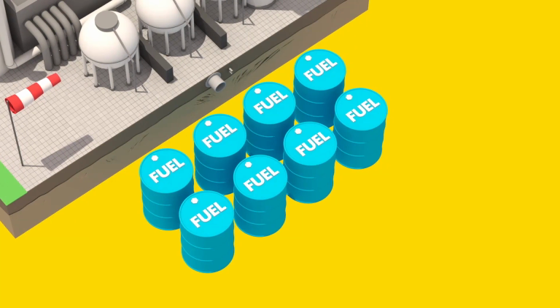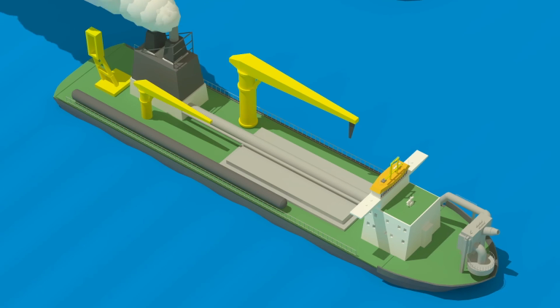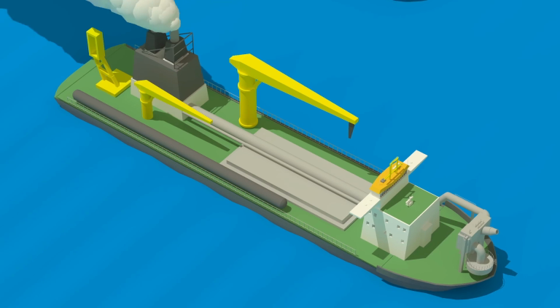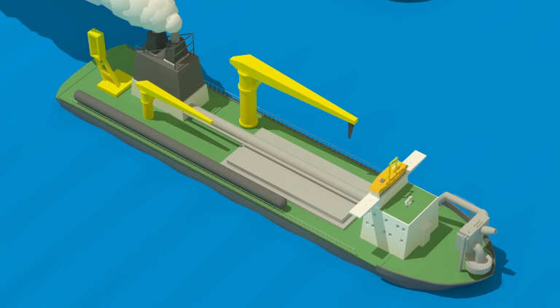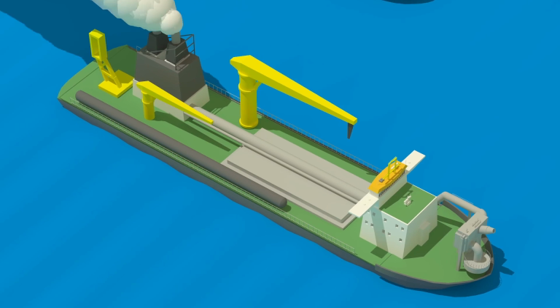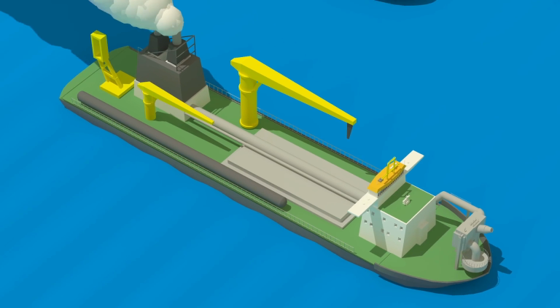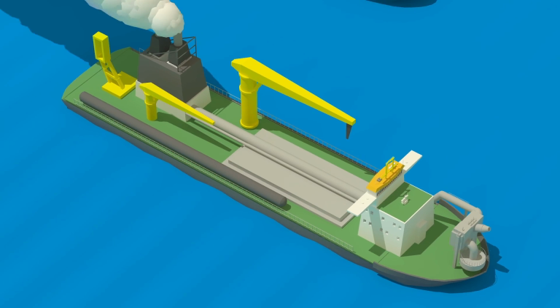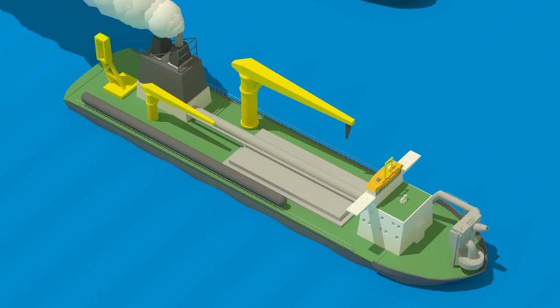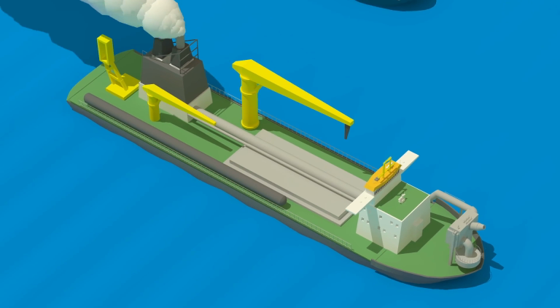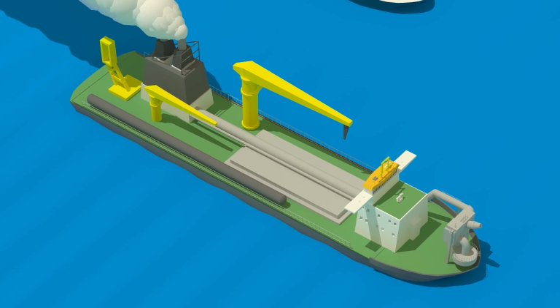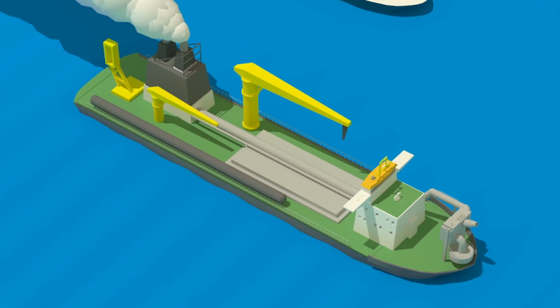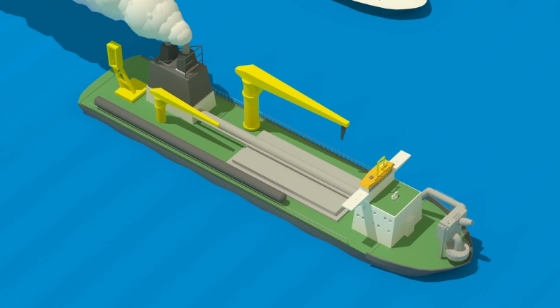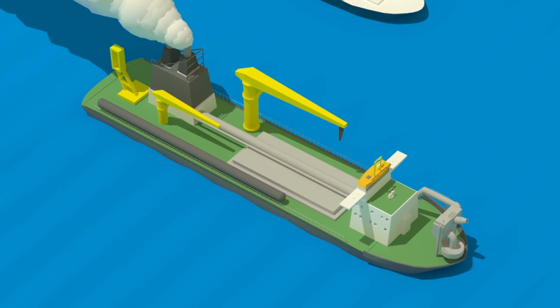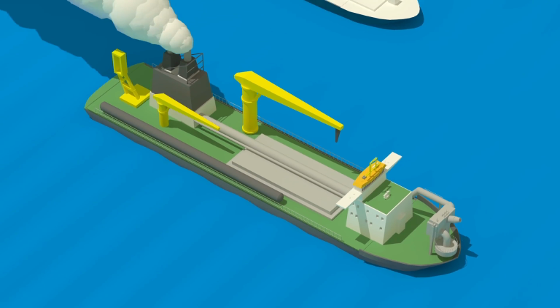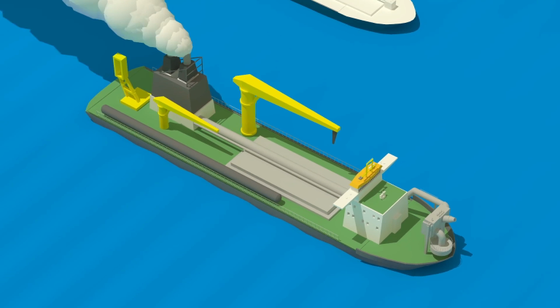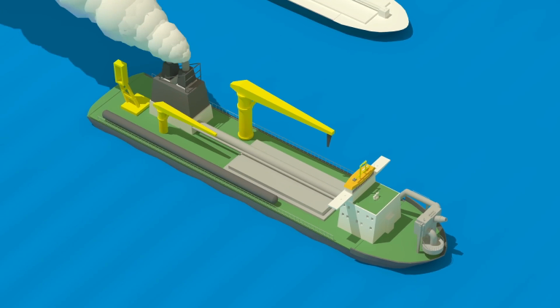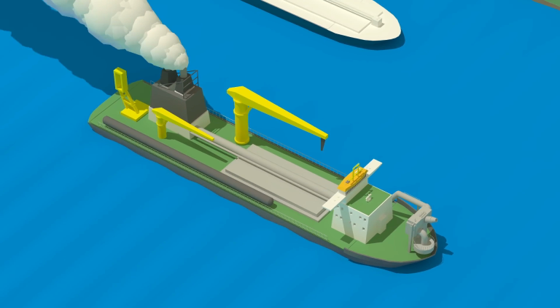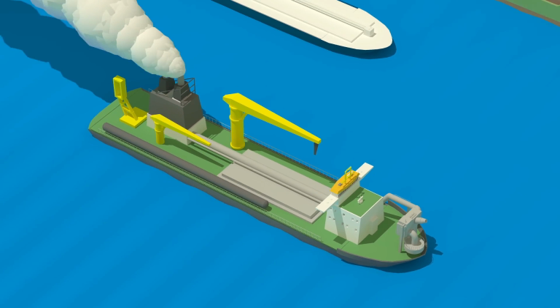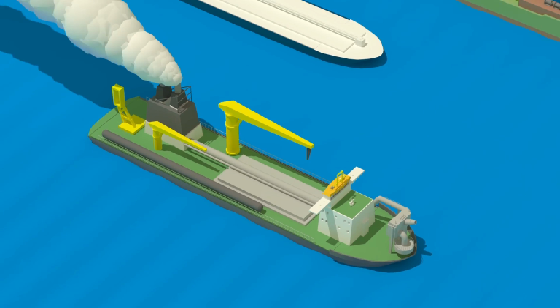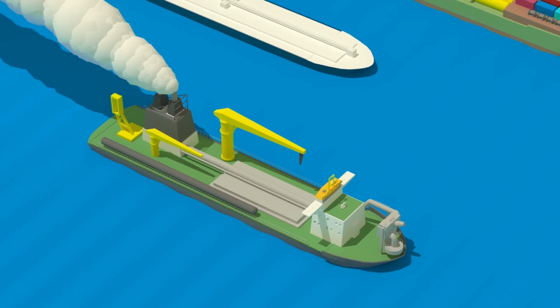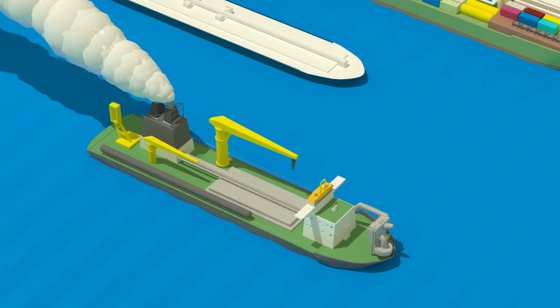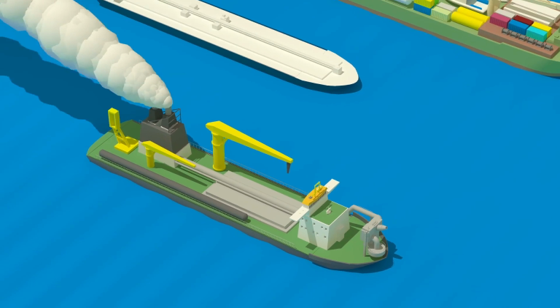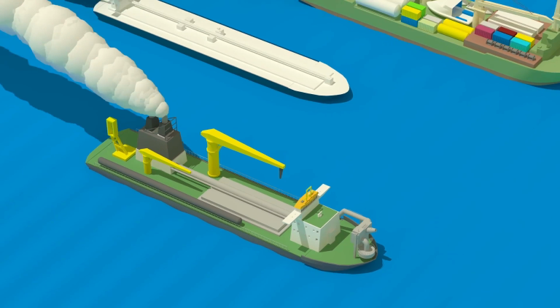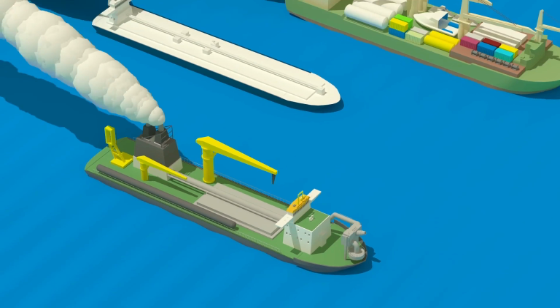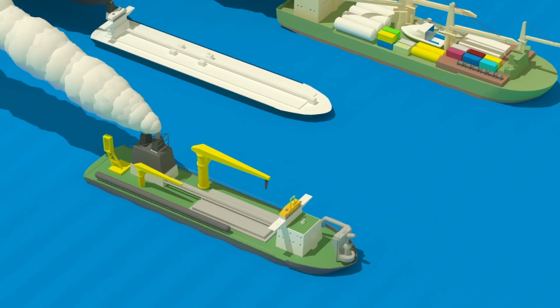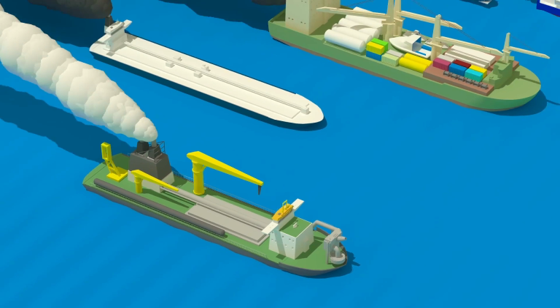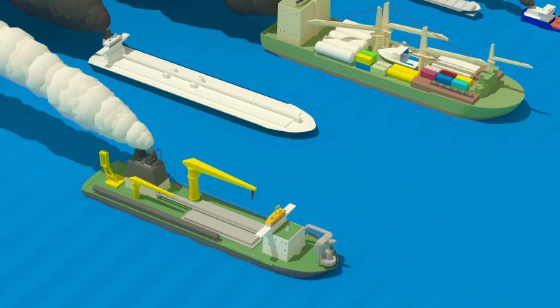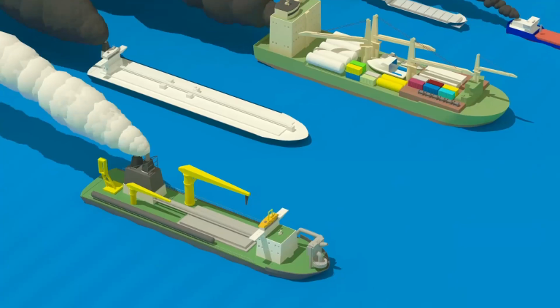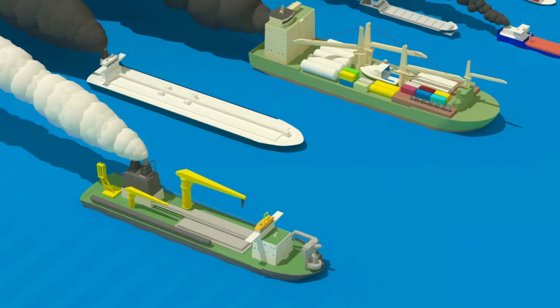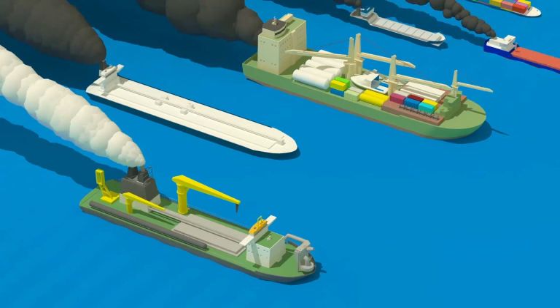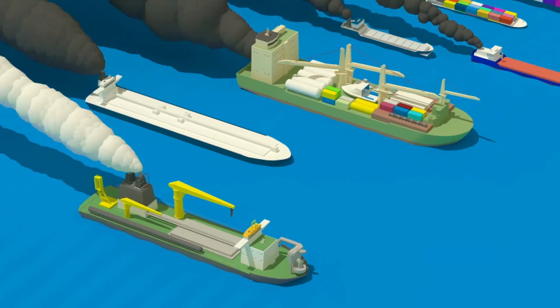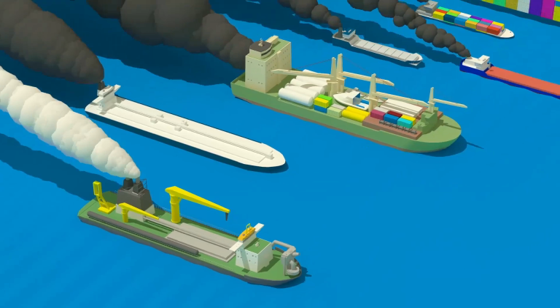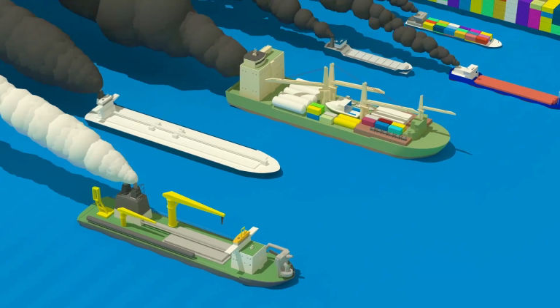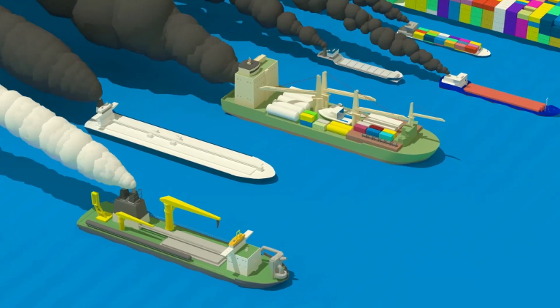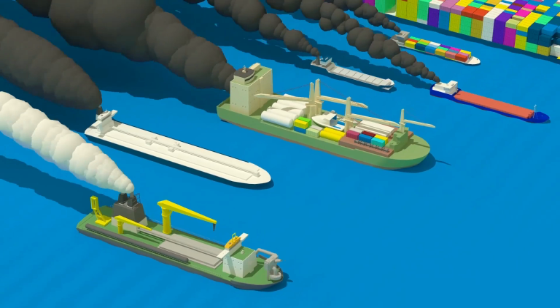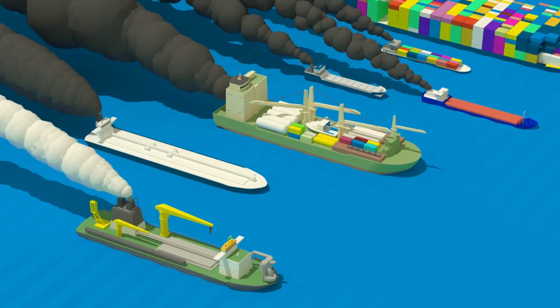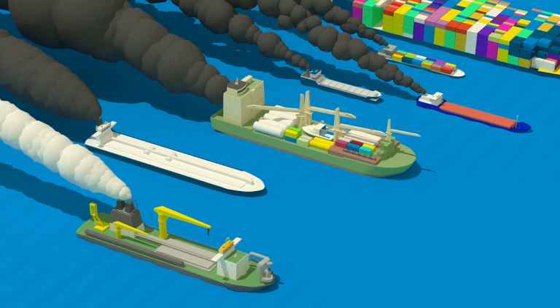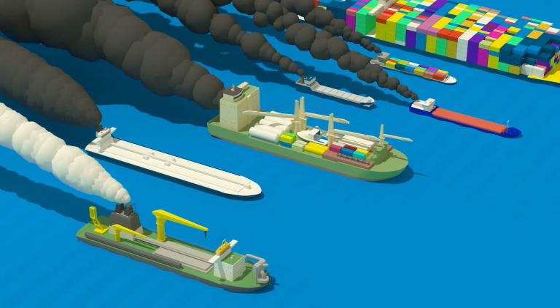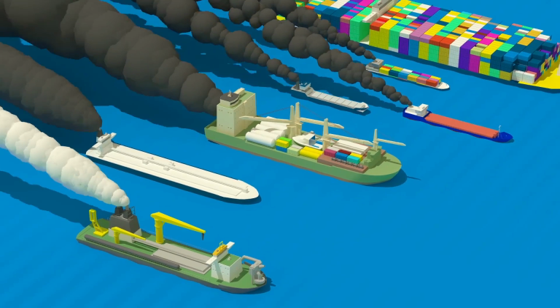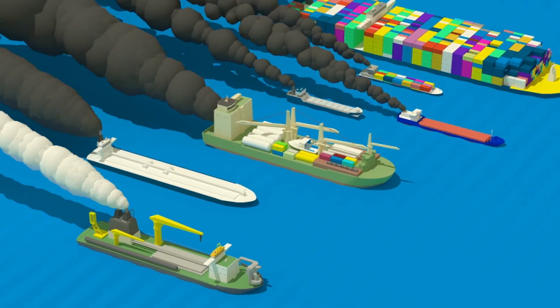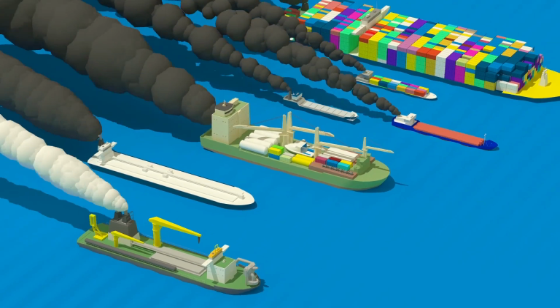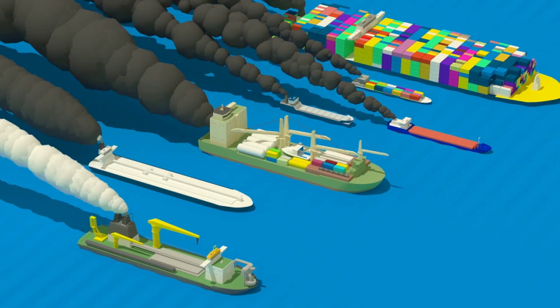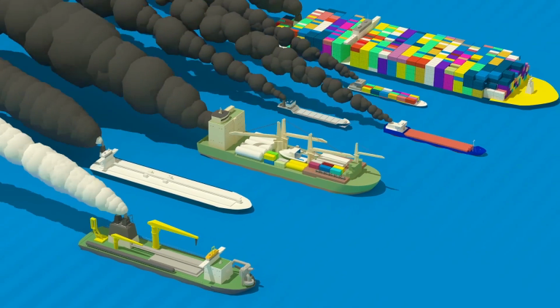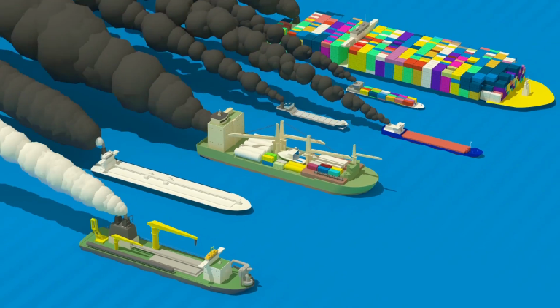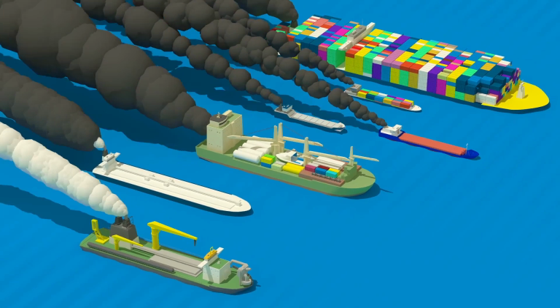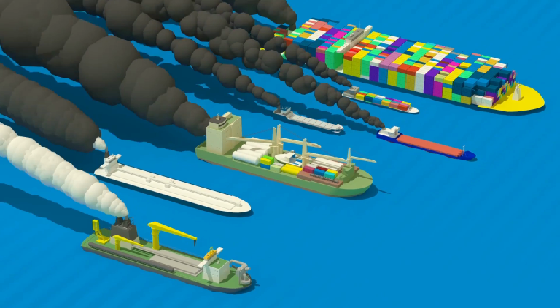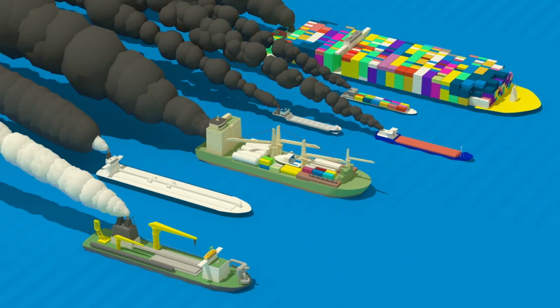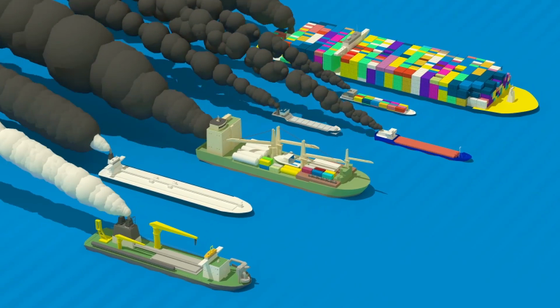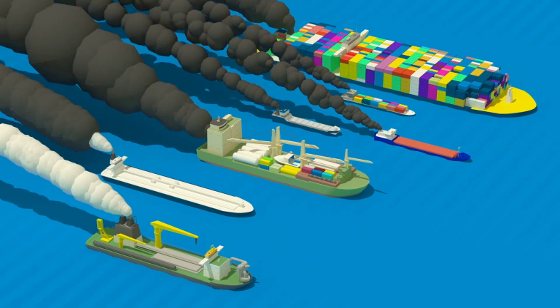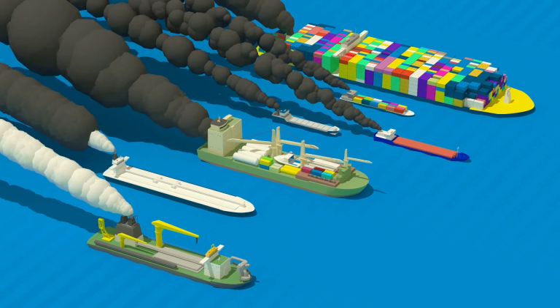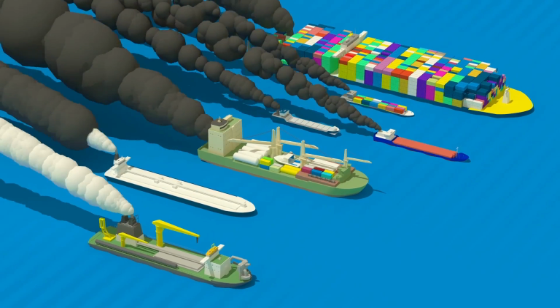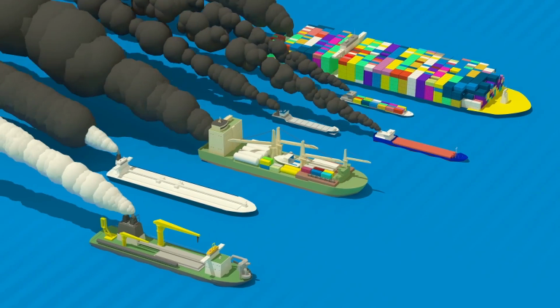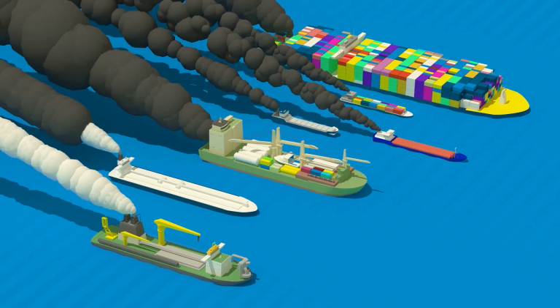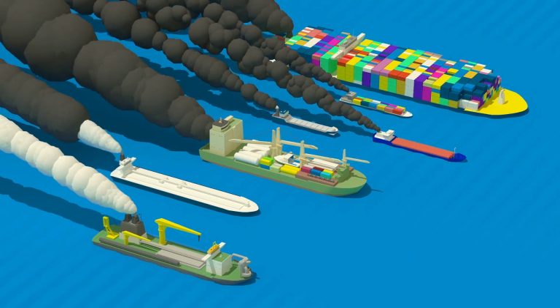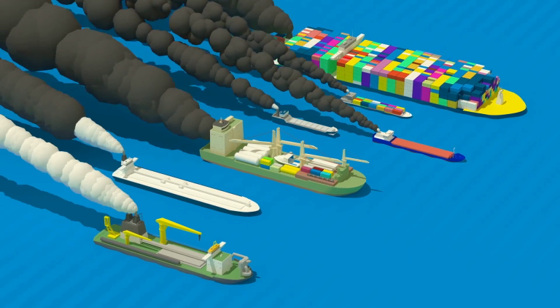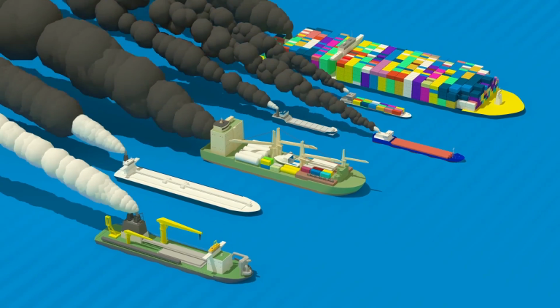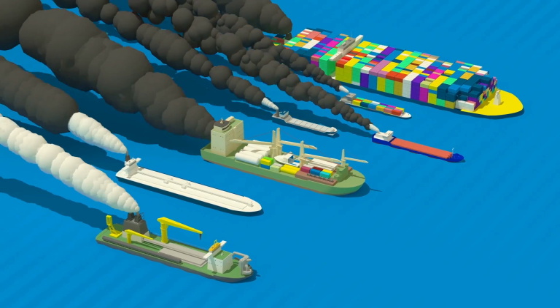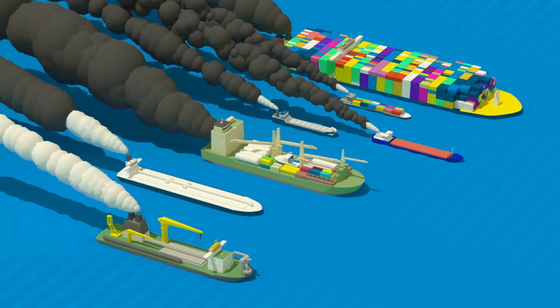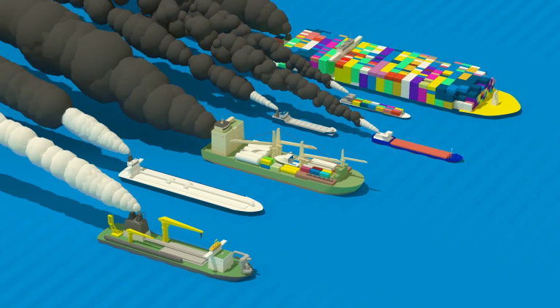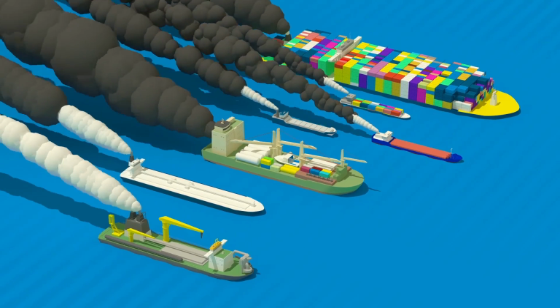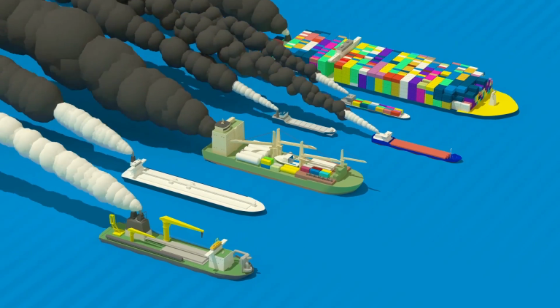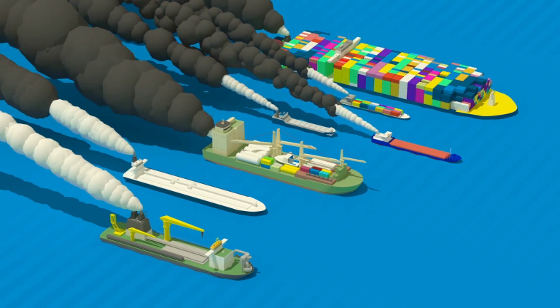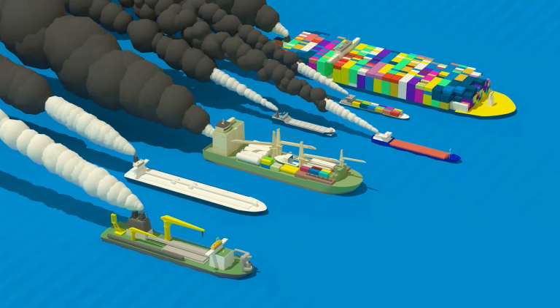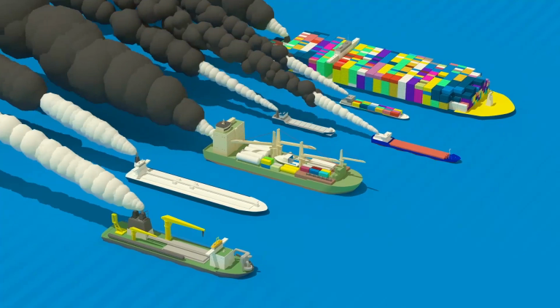Boscalis sees there is great potential to reduce emissions in the industry through this pilot. If successful, others are sure to follow.